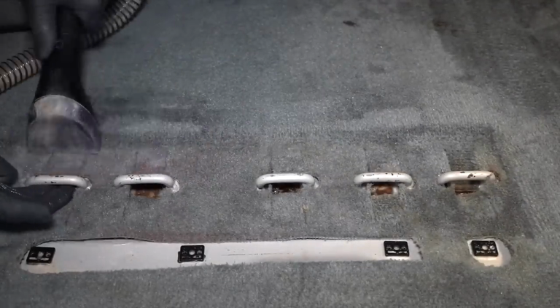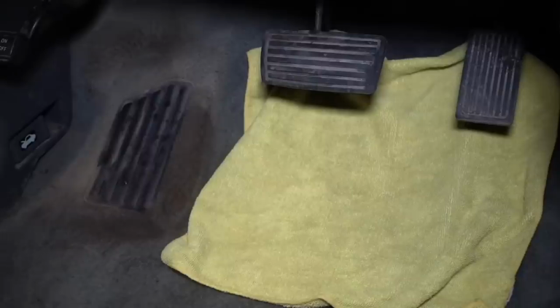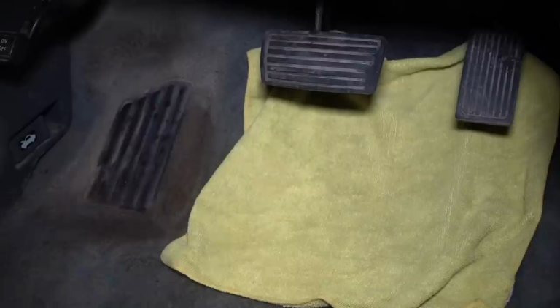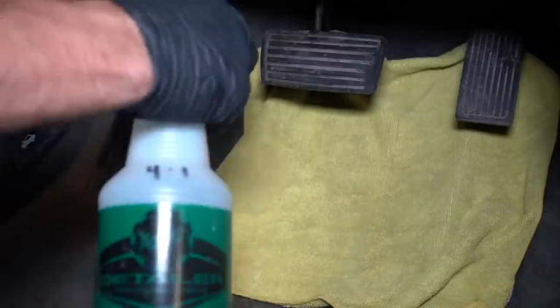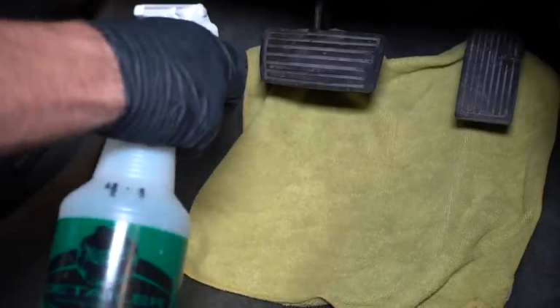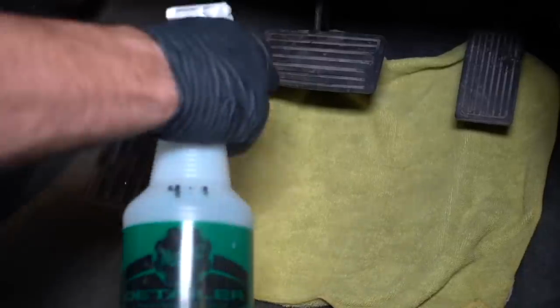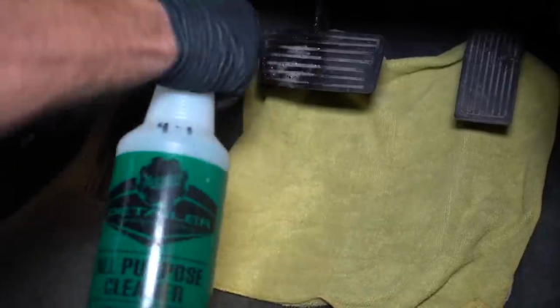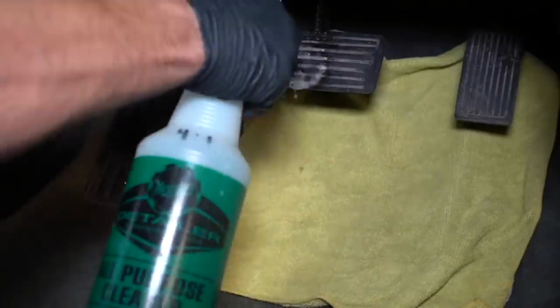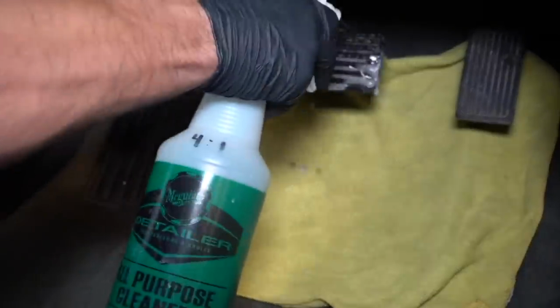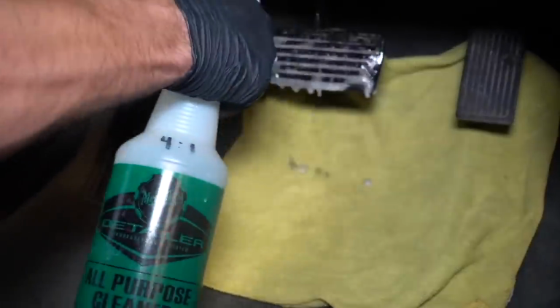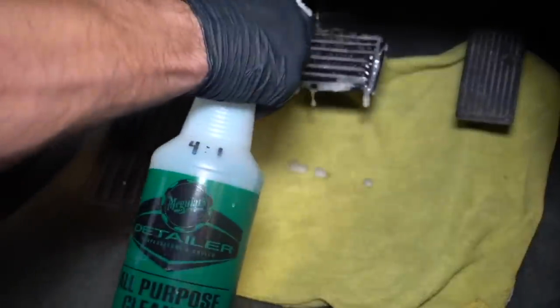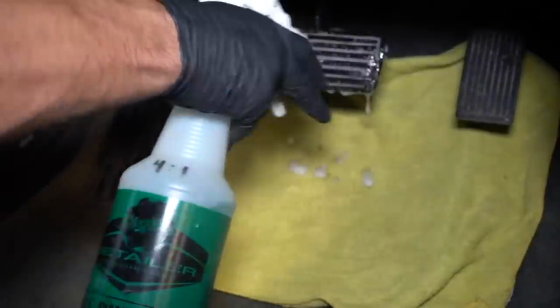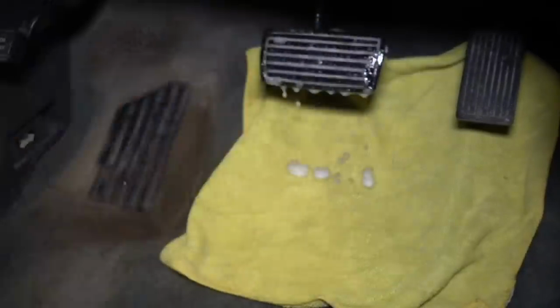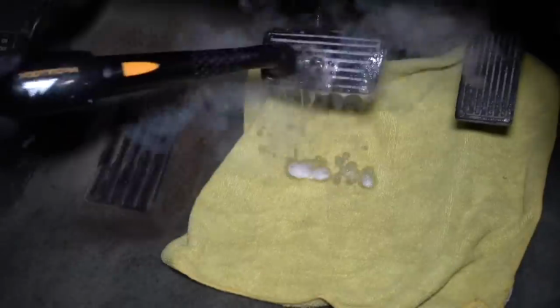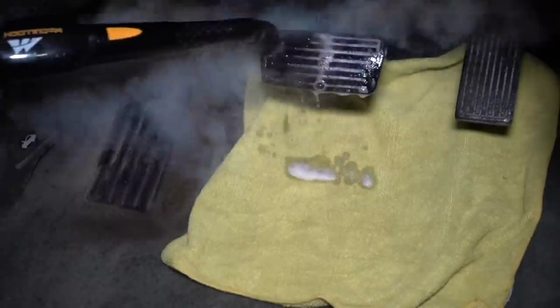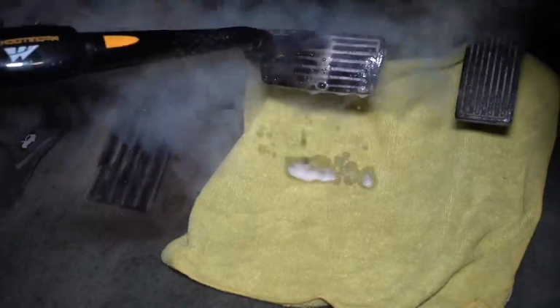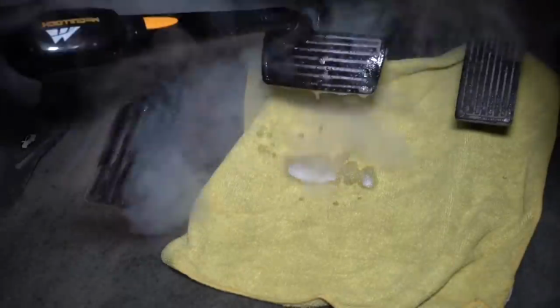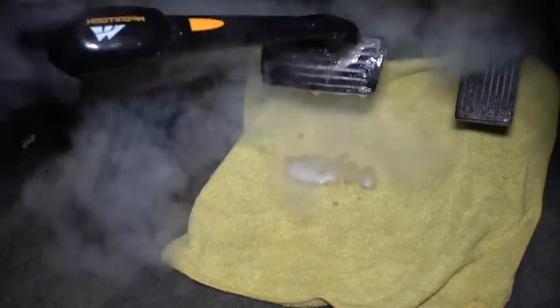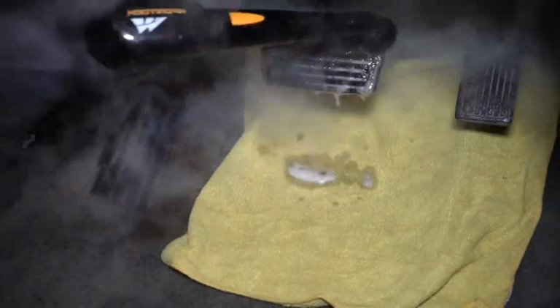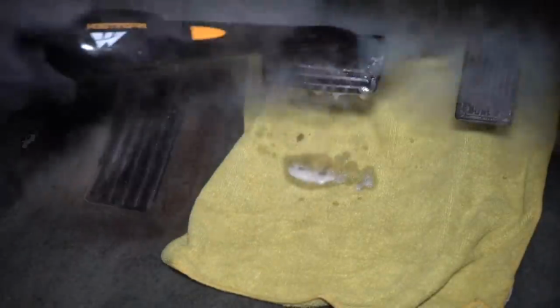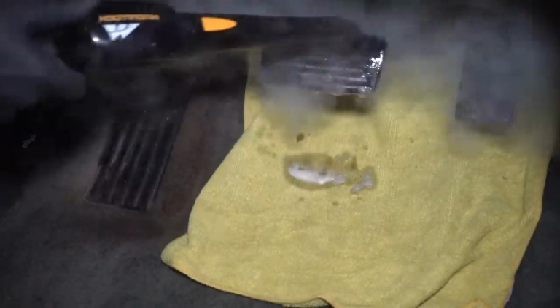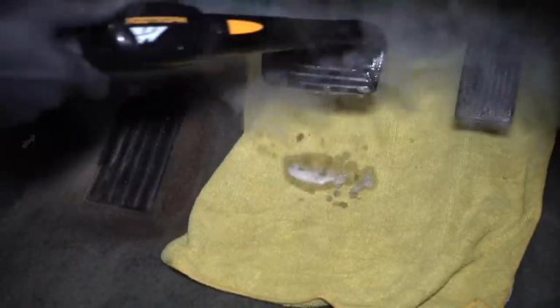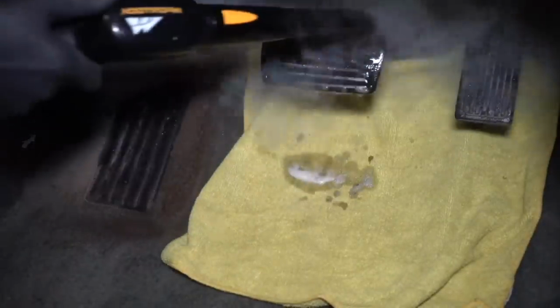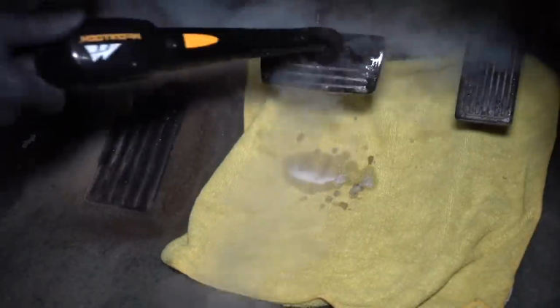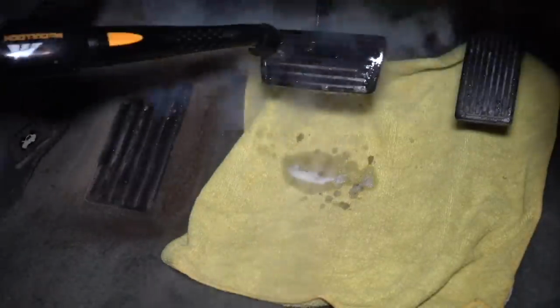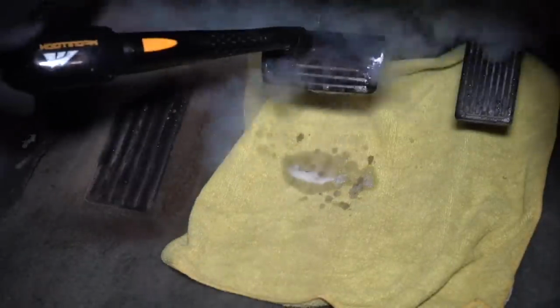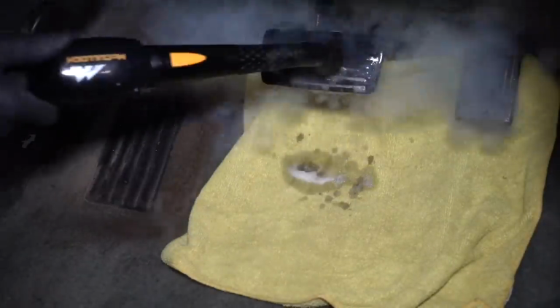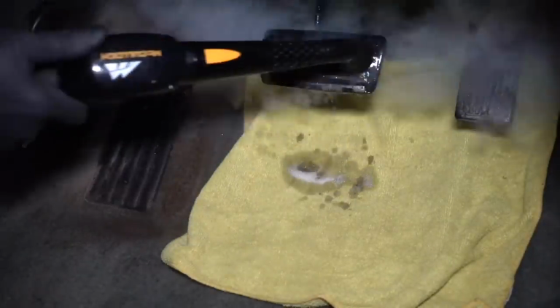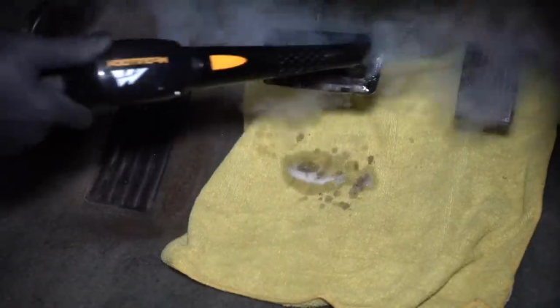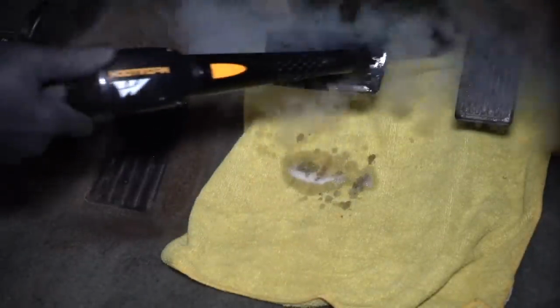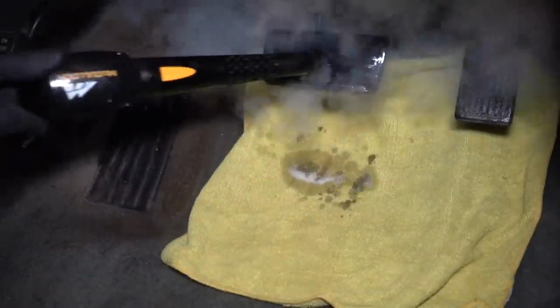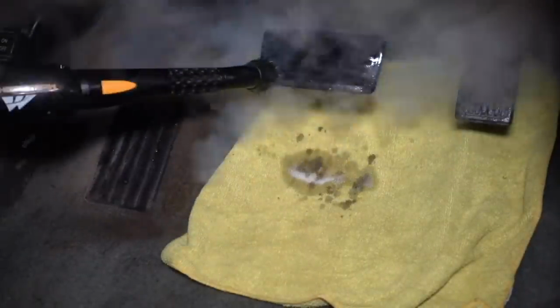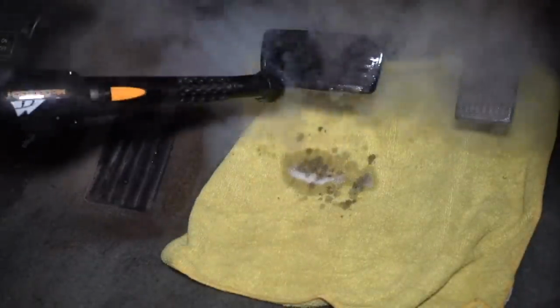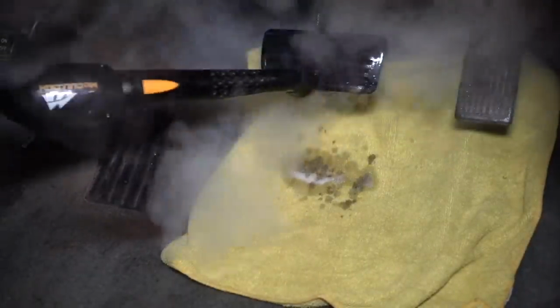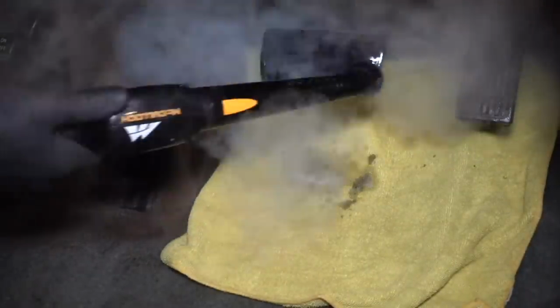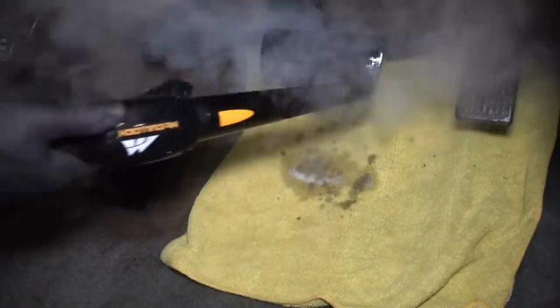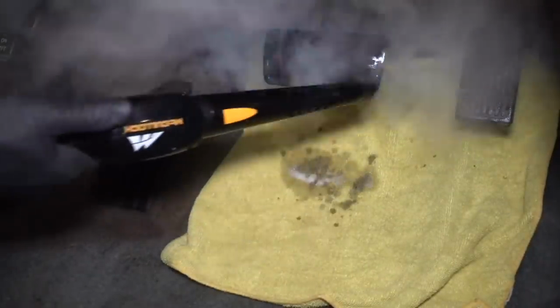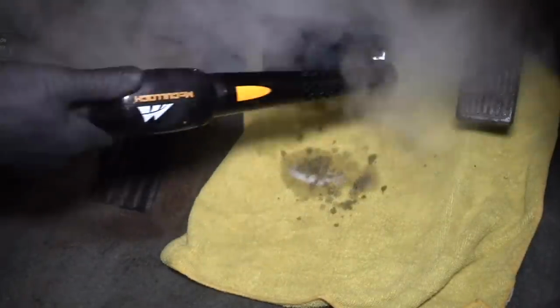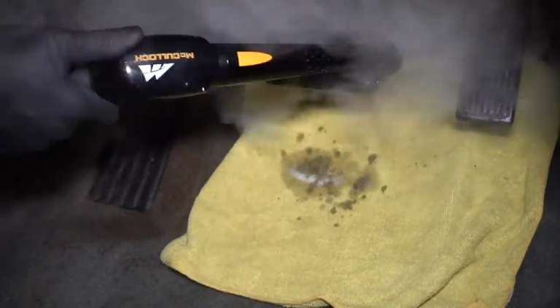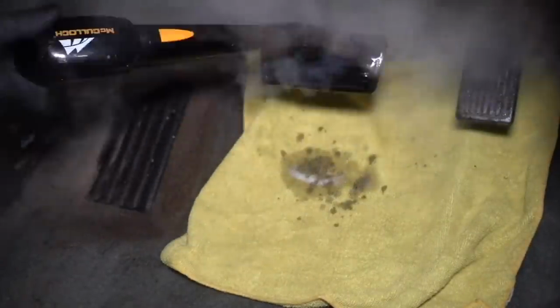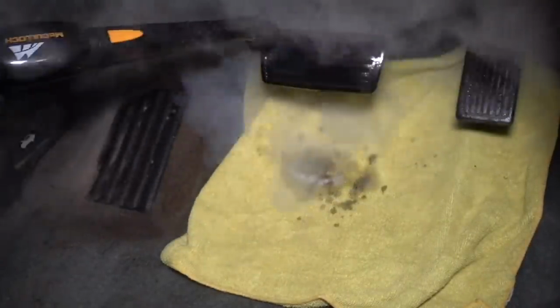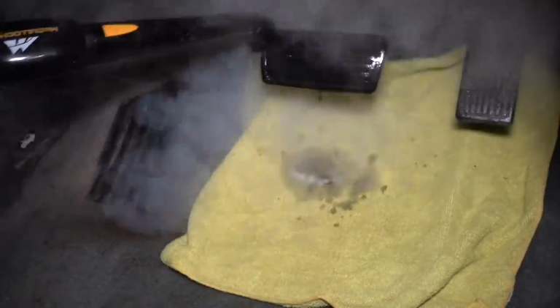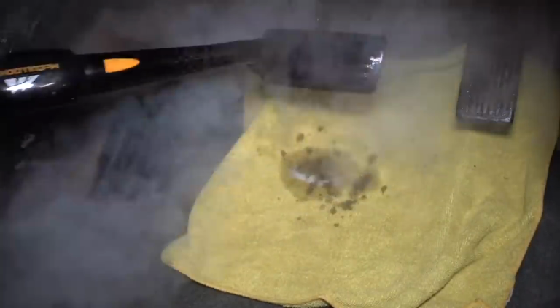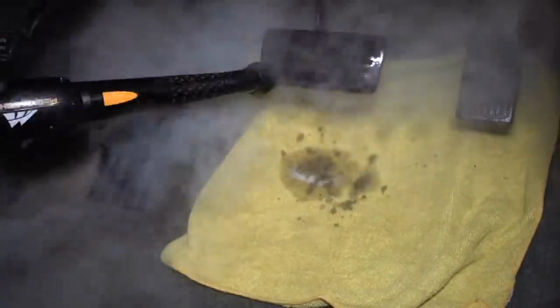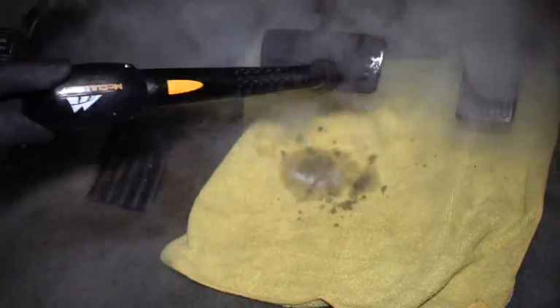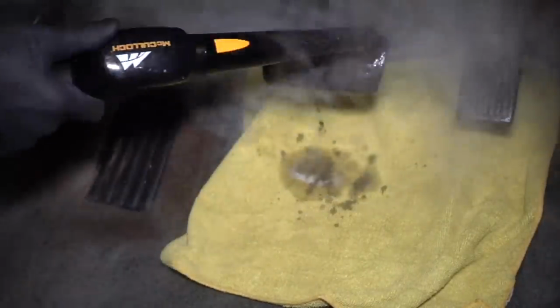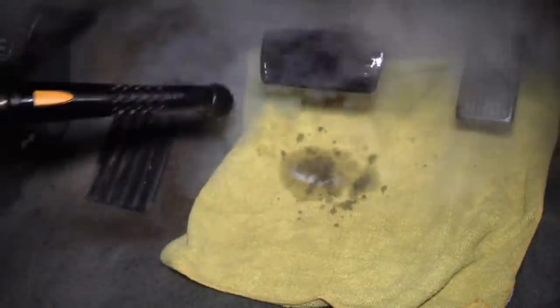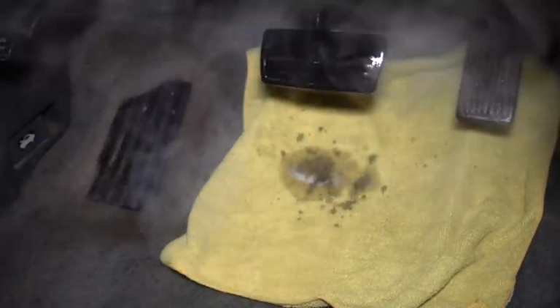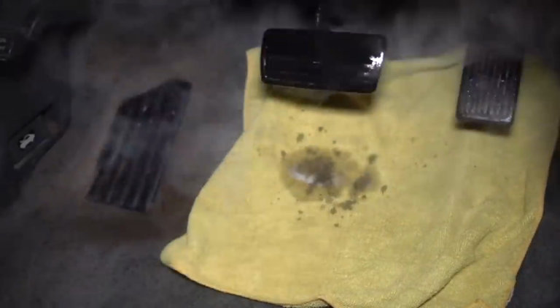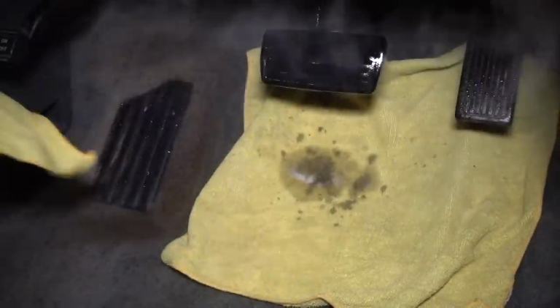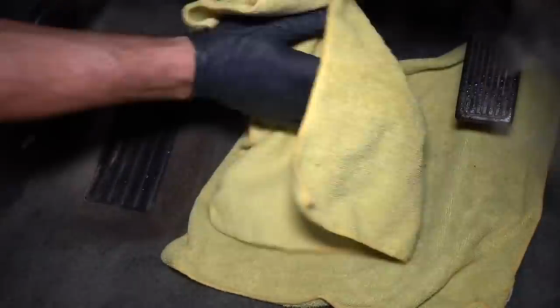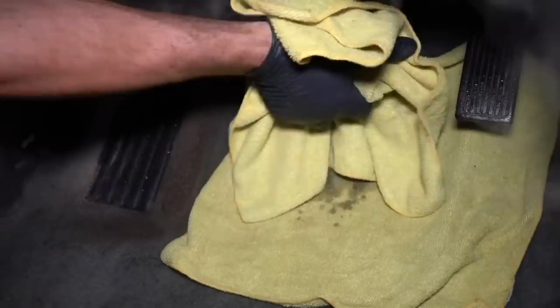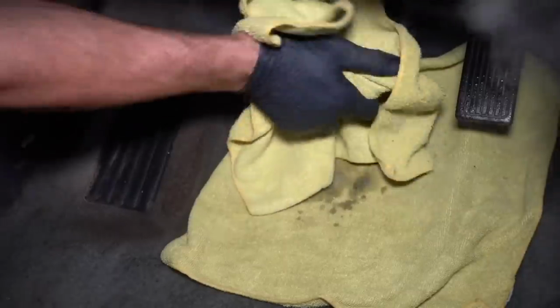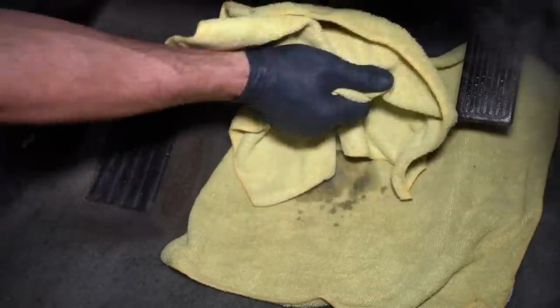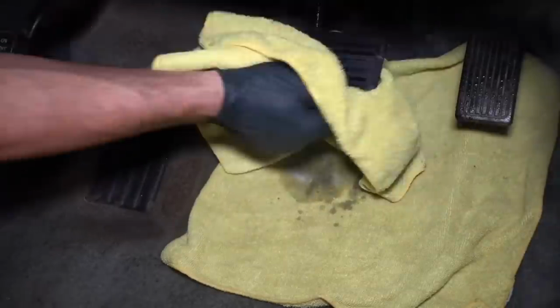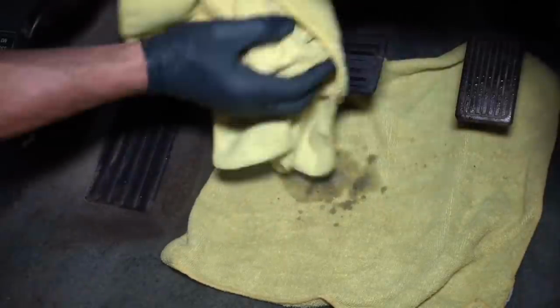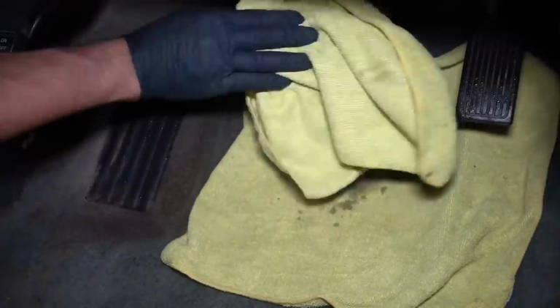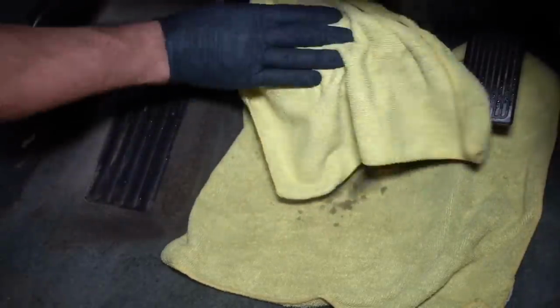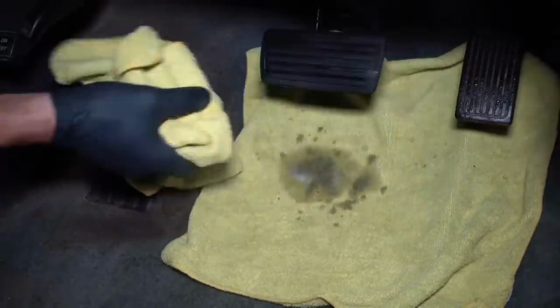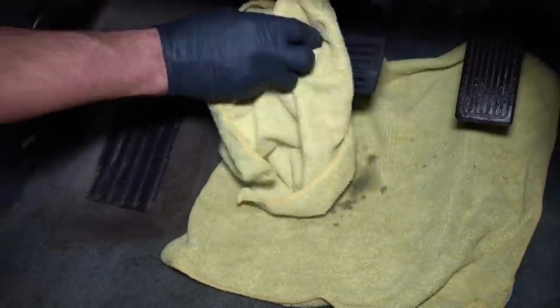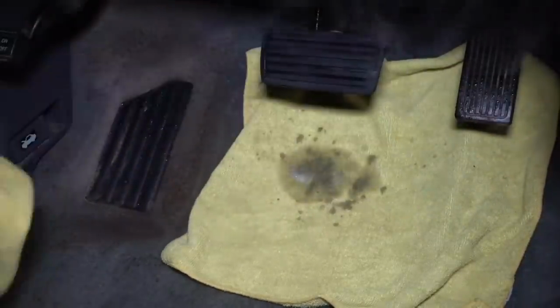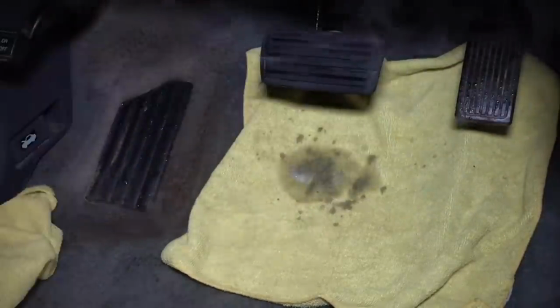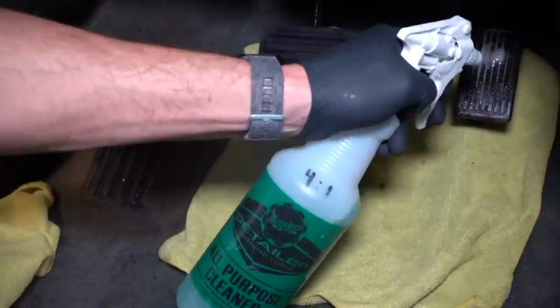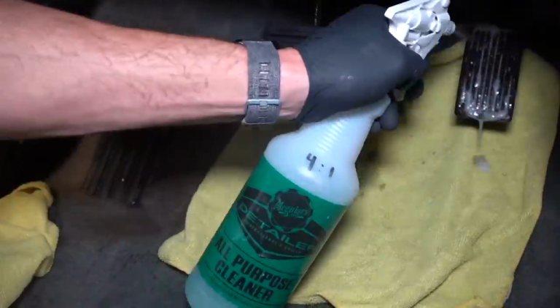Moving to the pedals, and after spraying on some 4-to-1 APC I'm using the steamer with the brush attachment to quickly get these things clean.